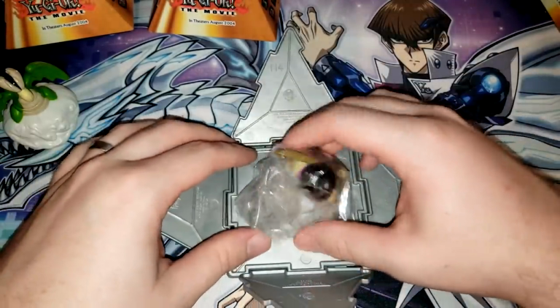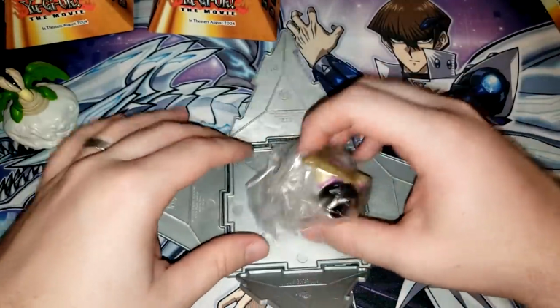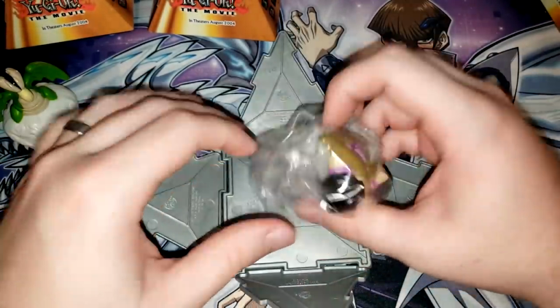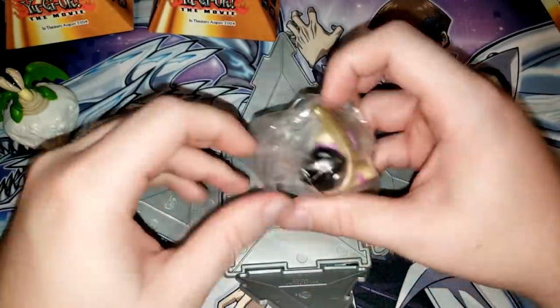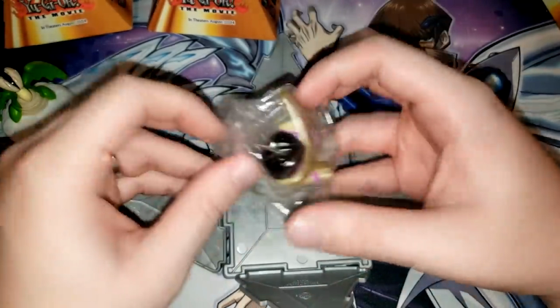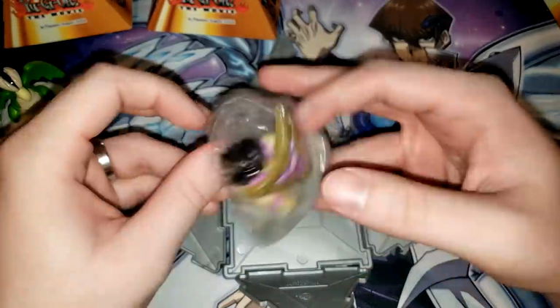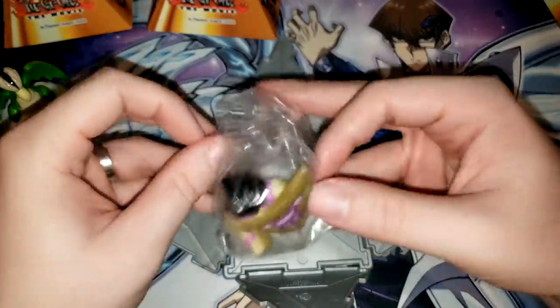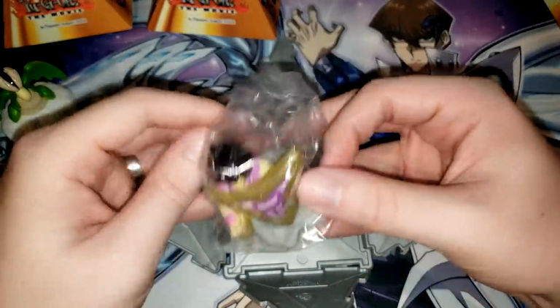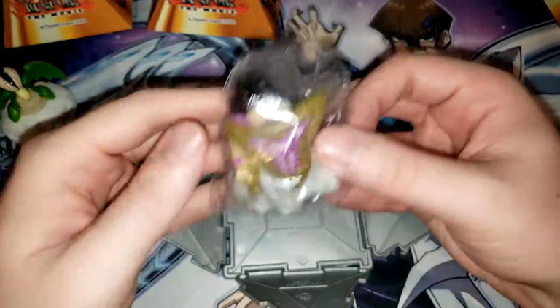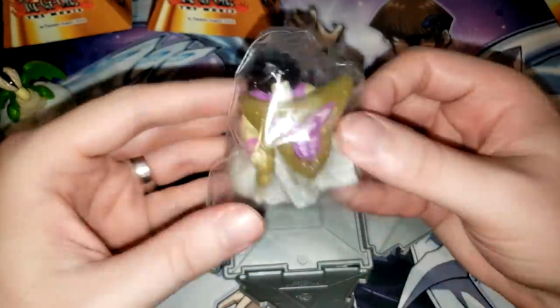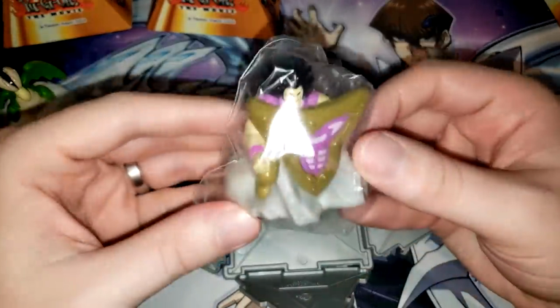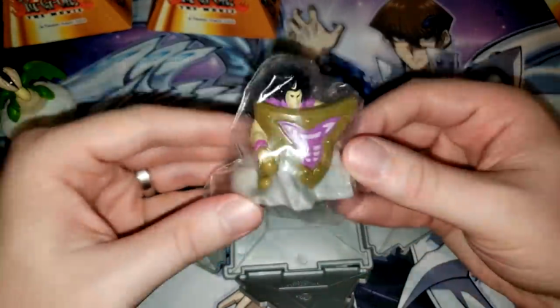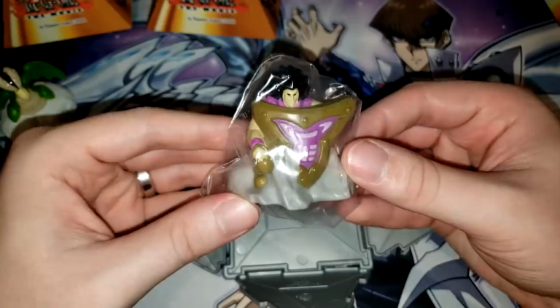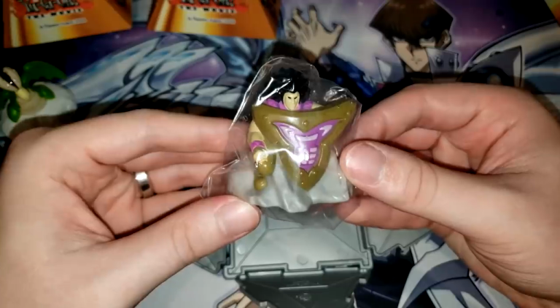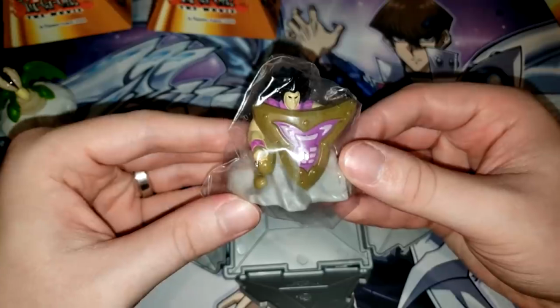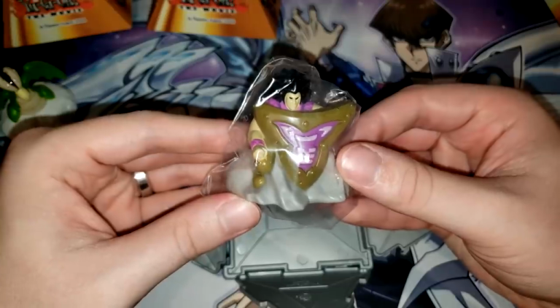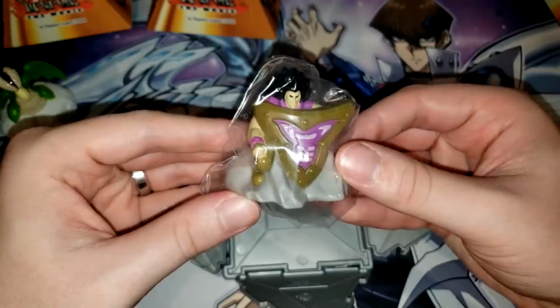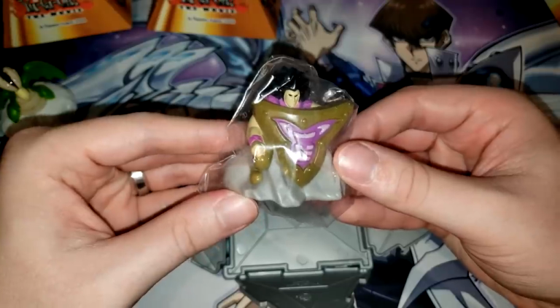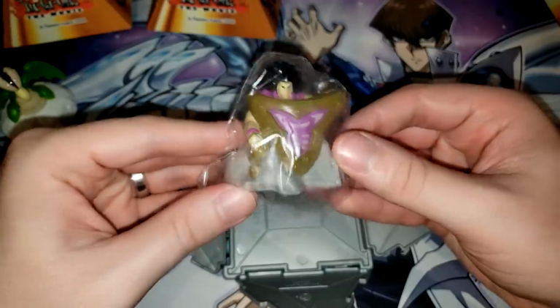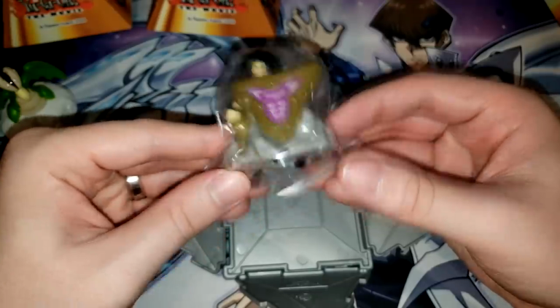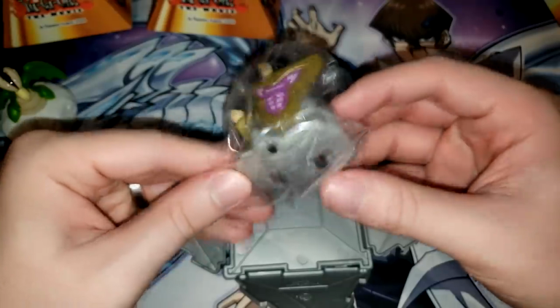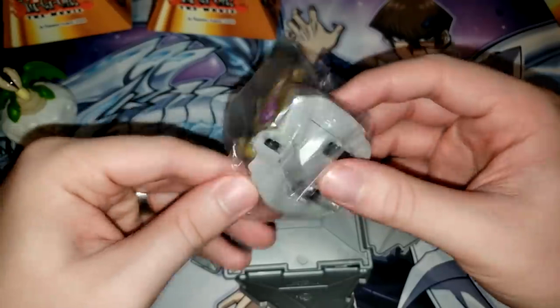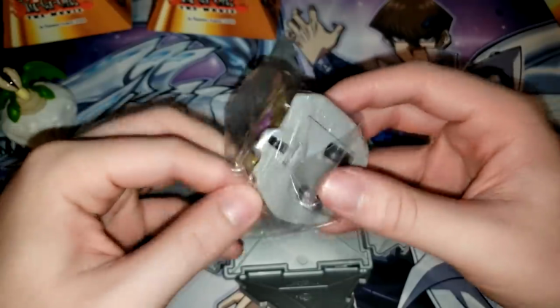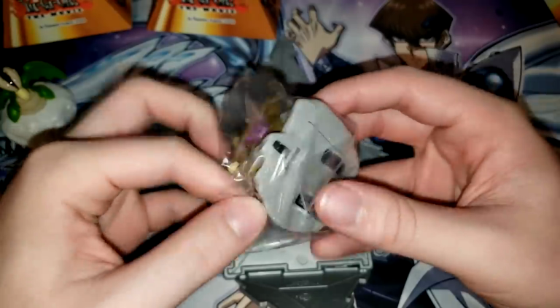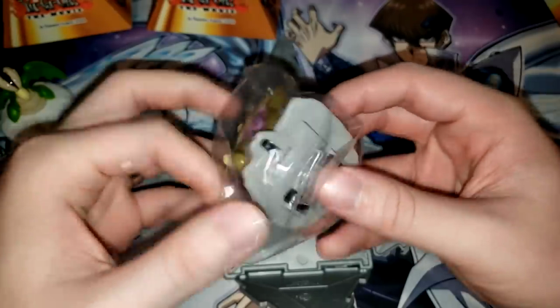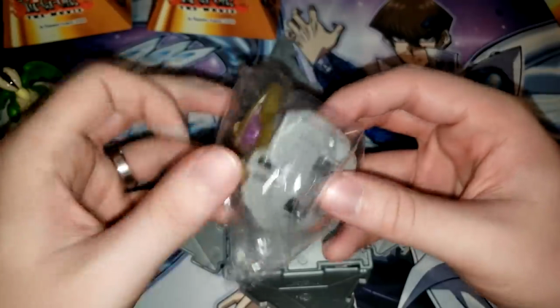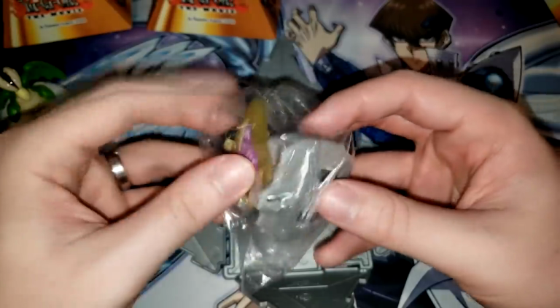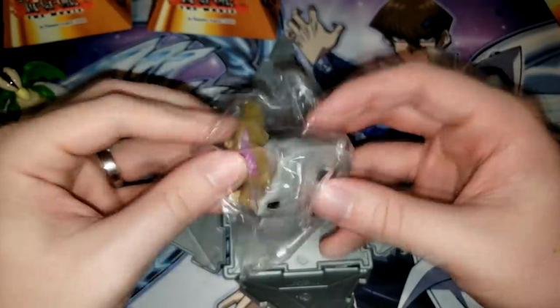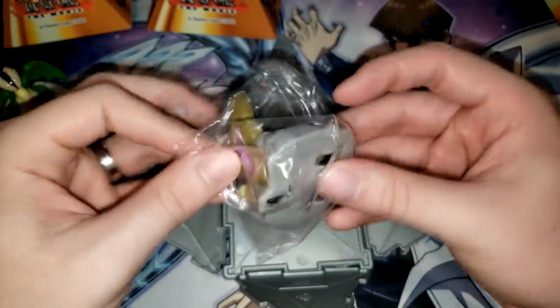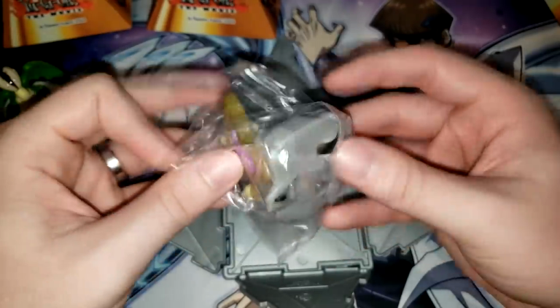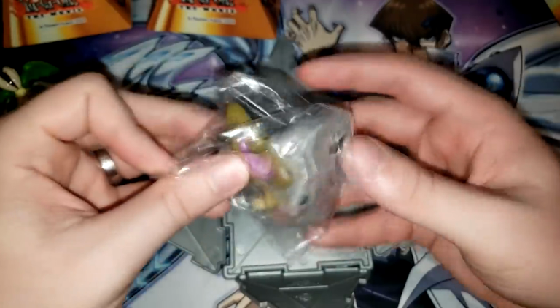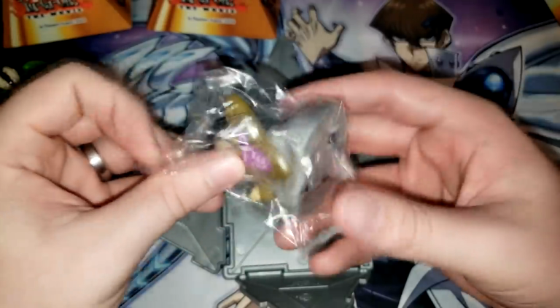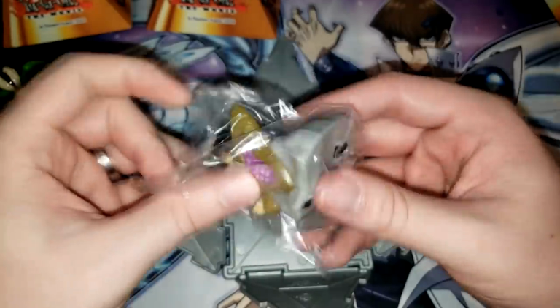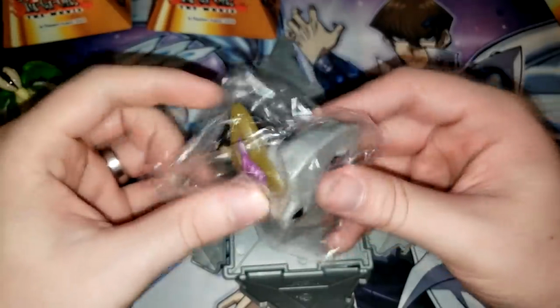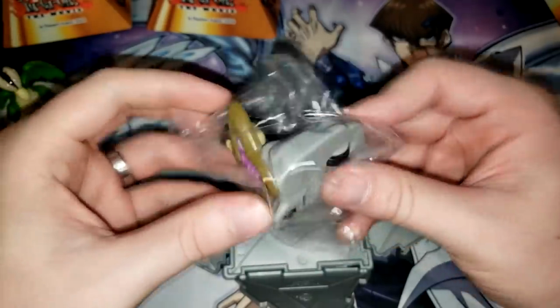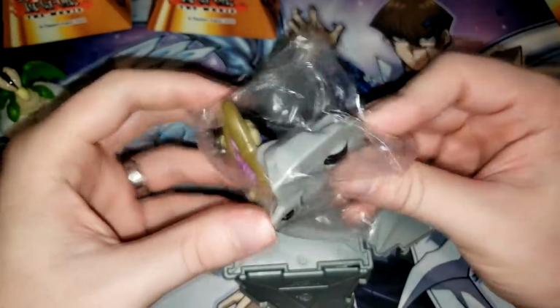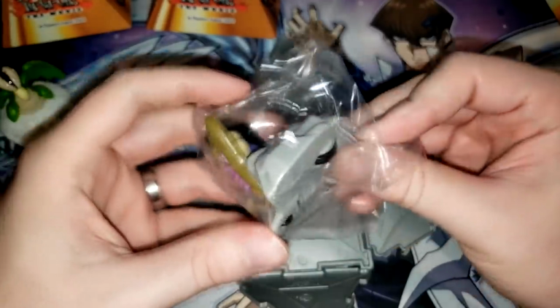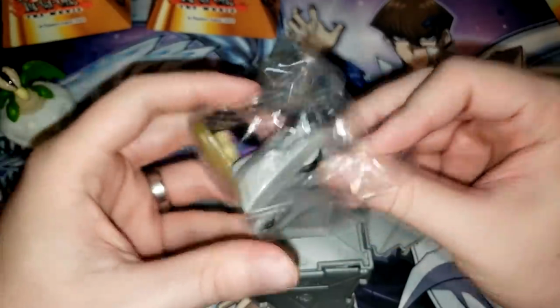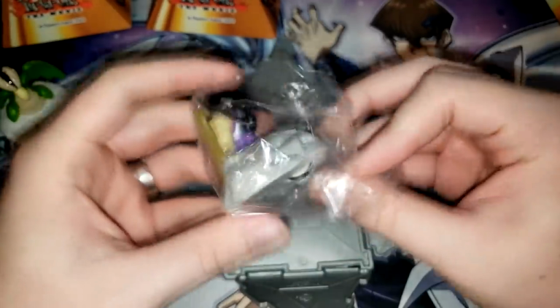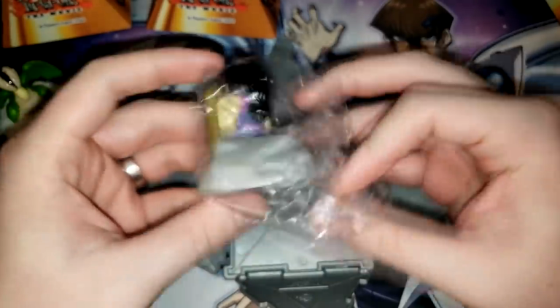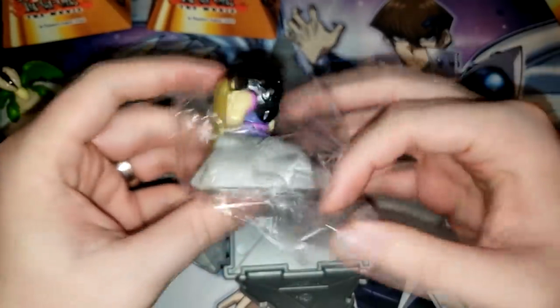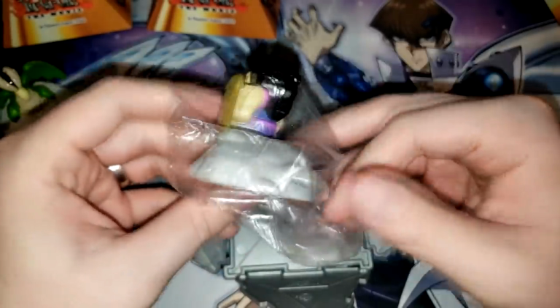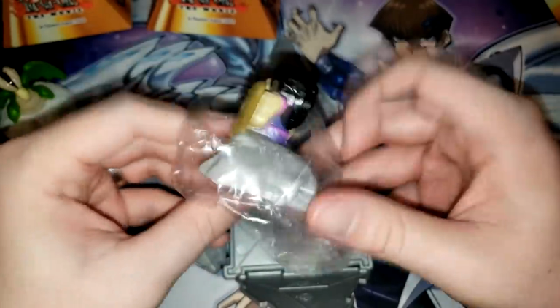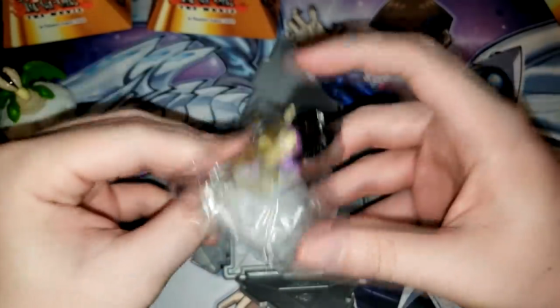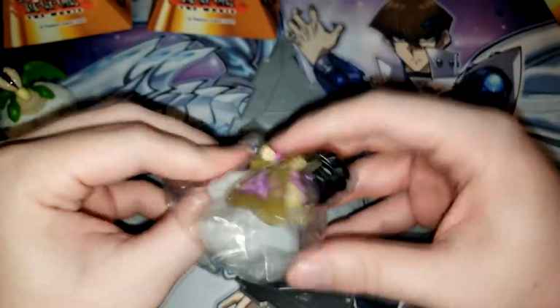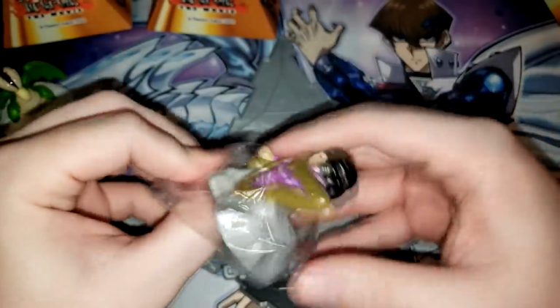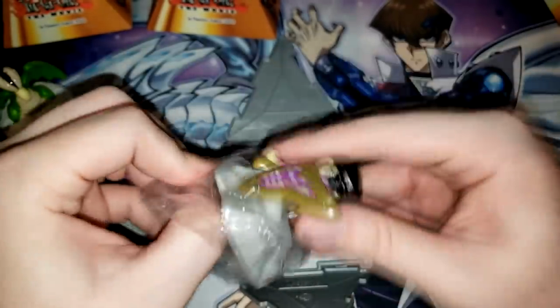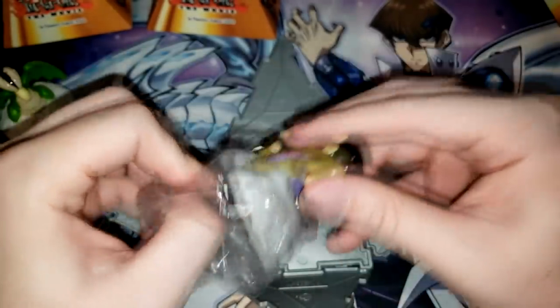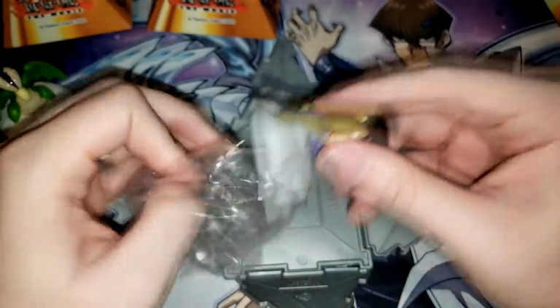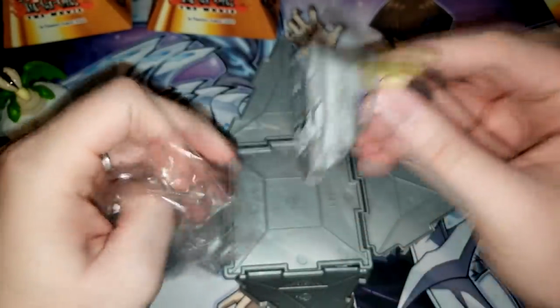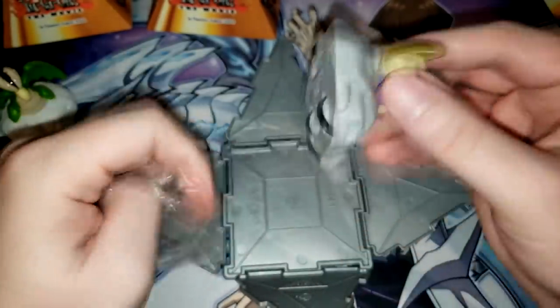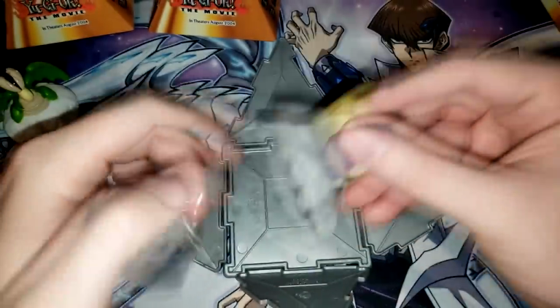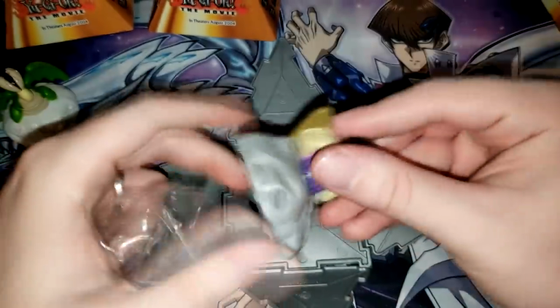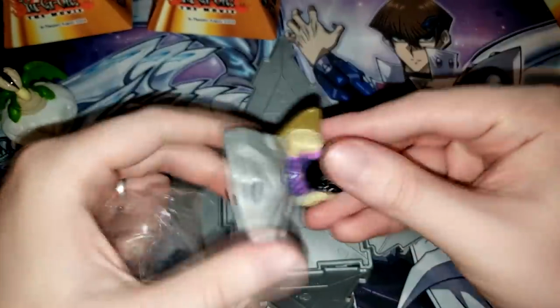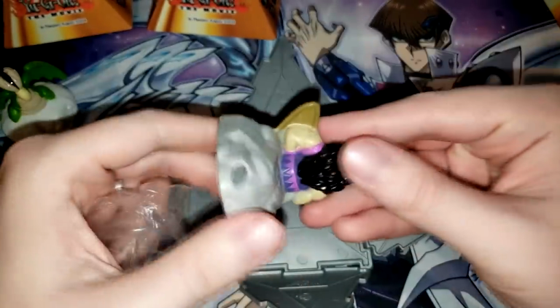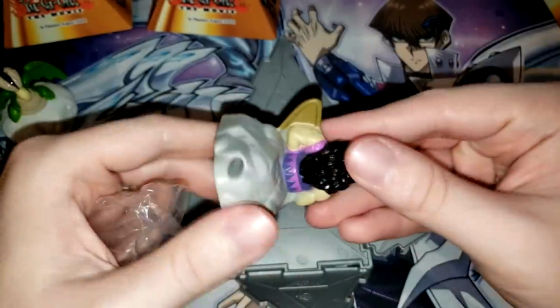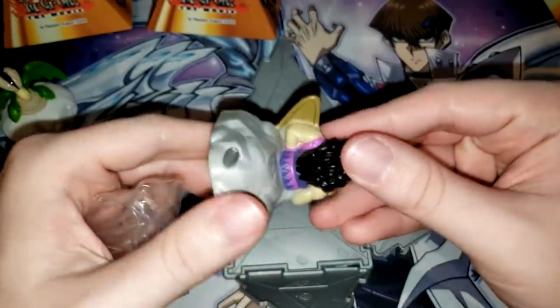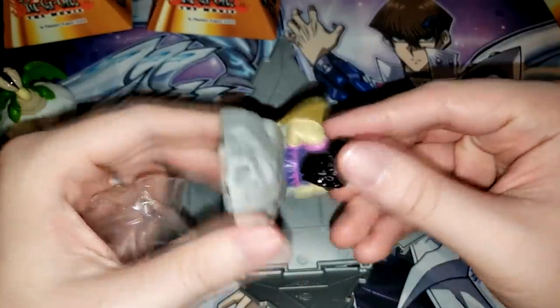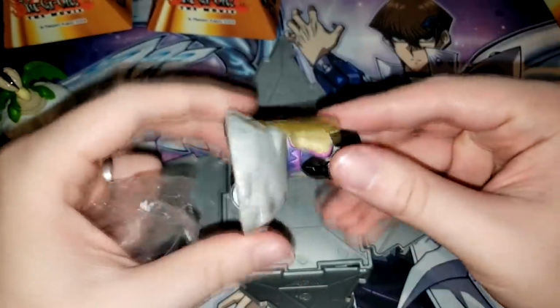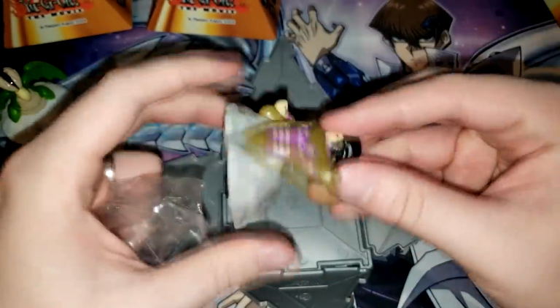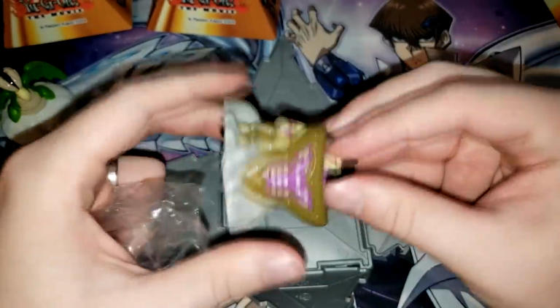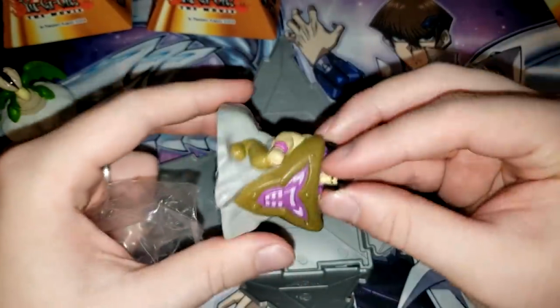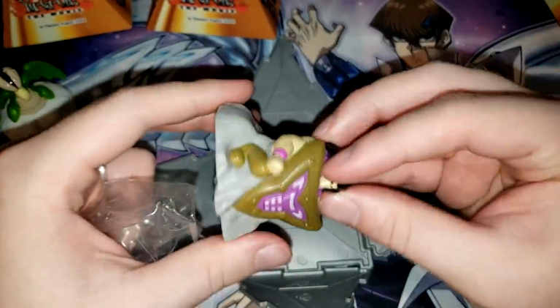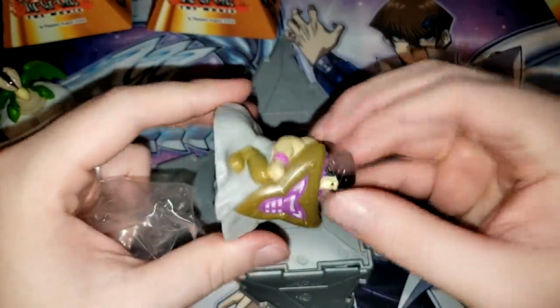This one has Big Shield Gardner right there. Big Shield Gardner. Does this one move?